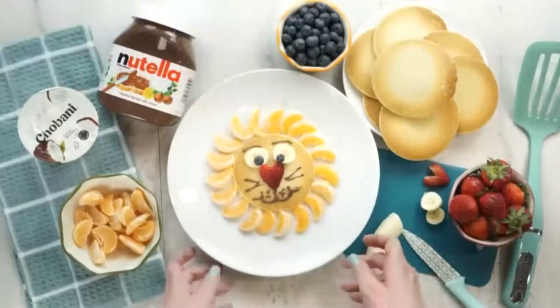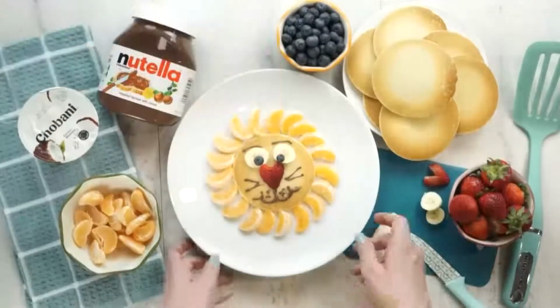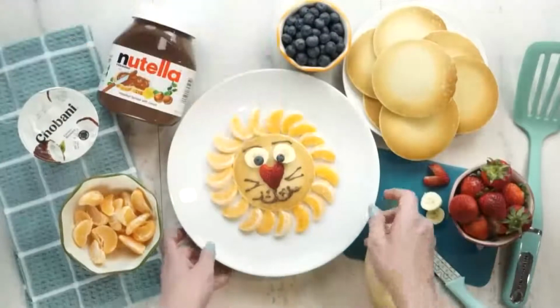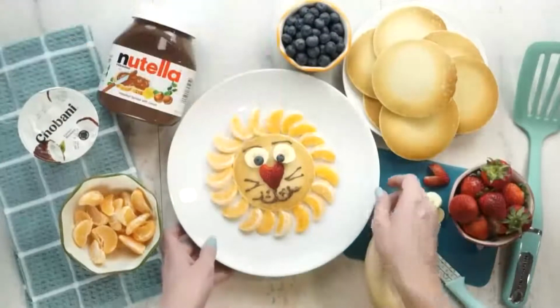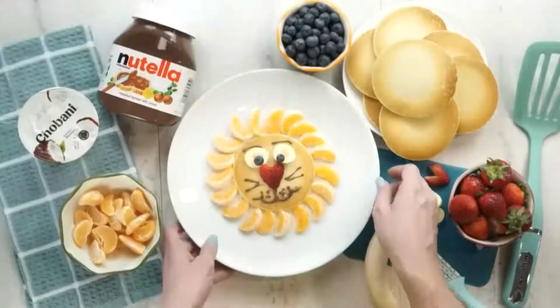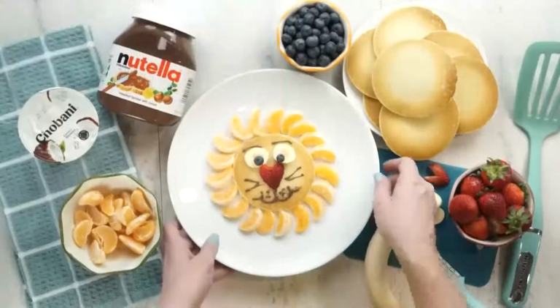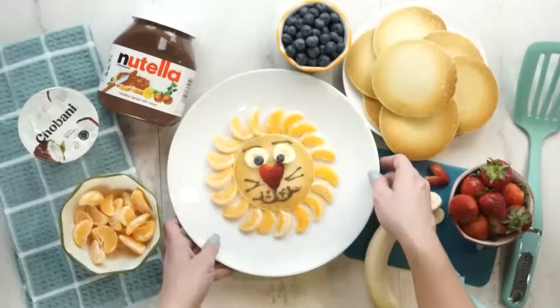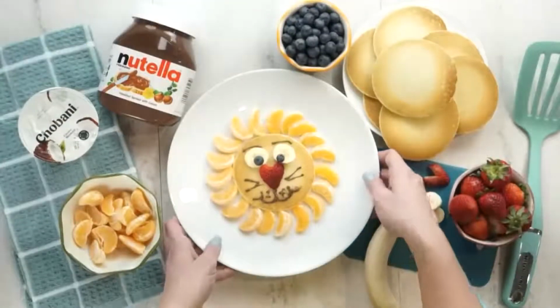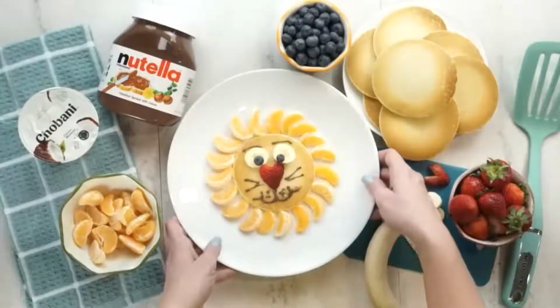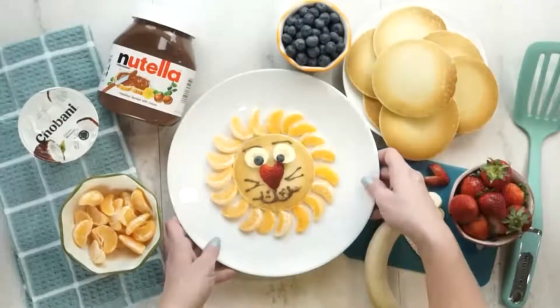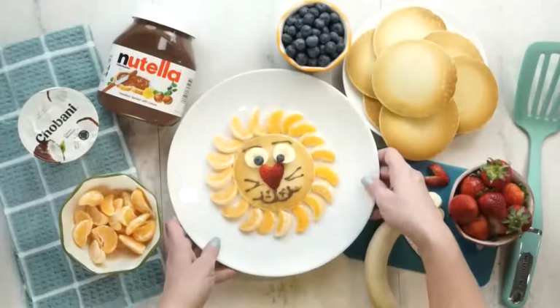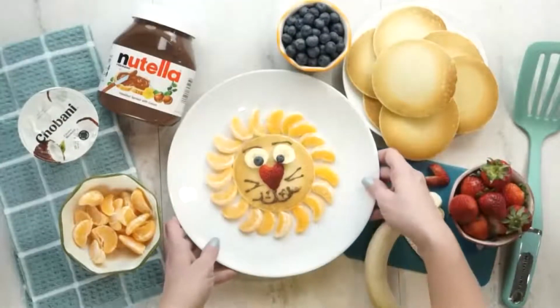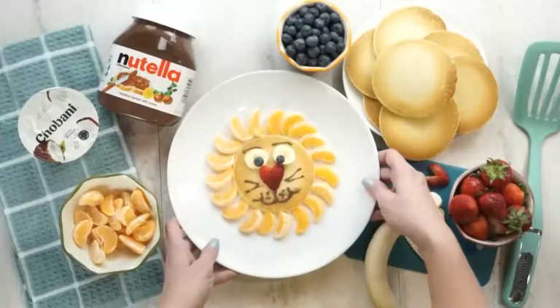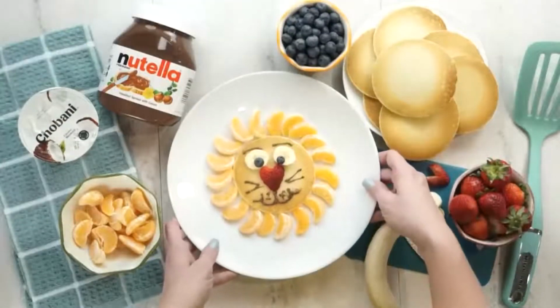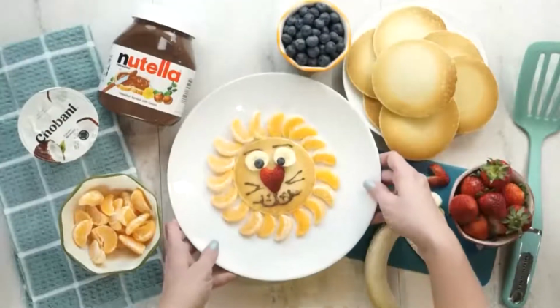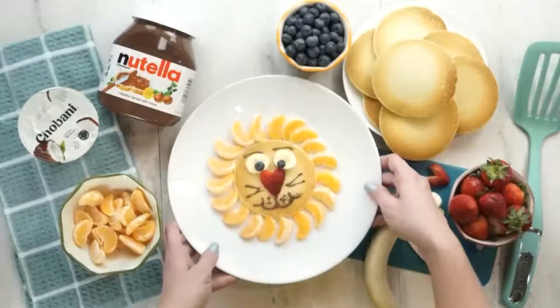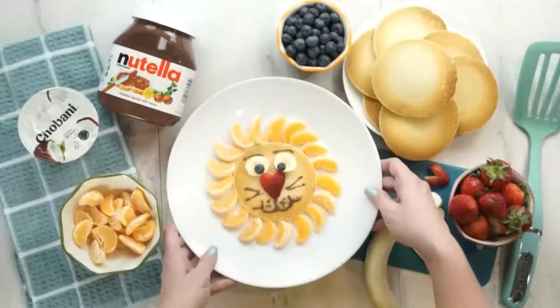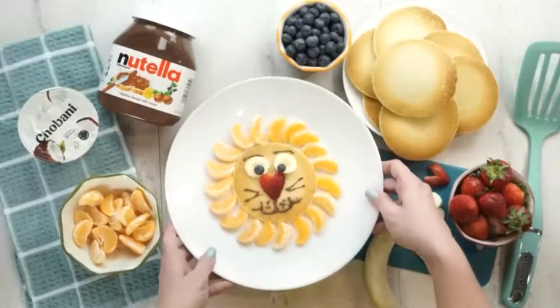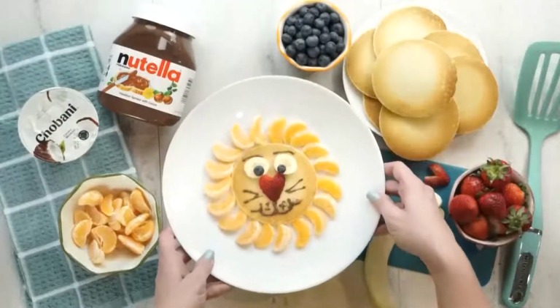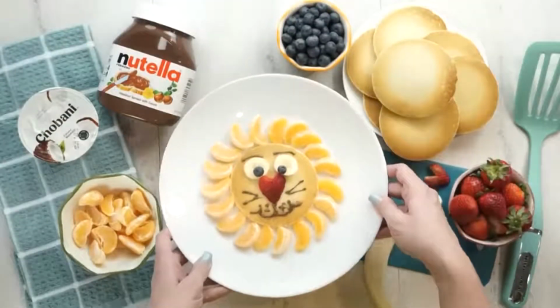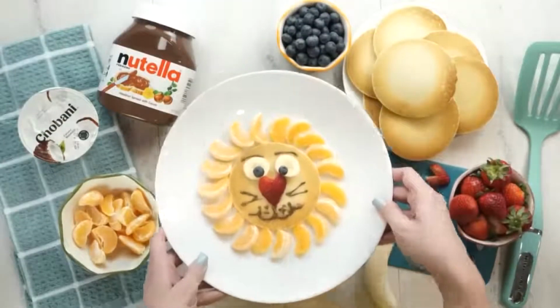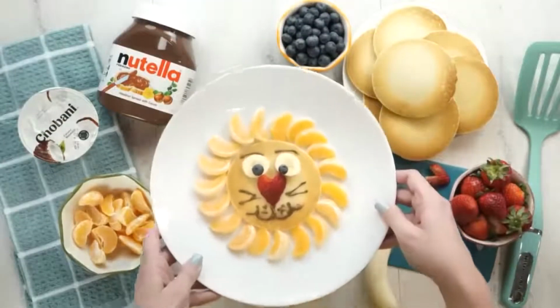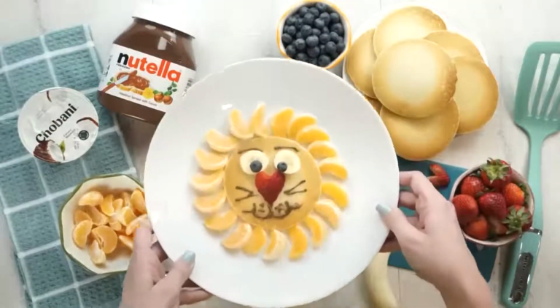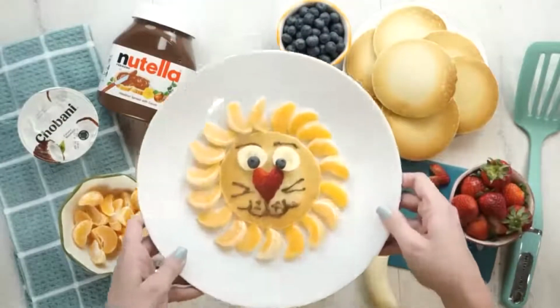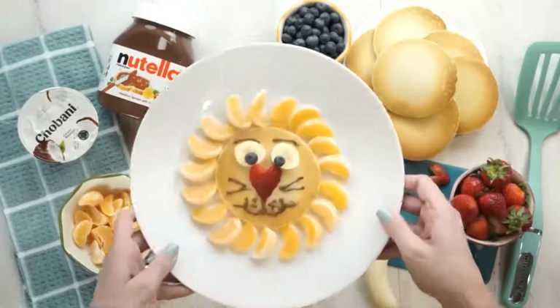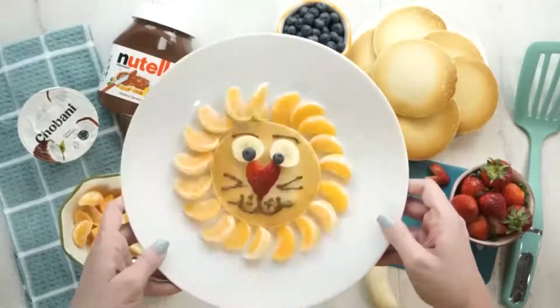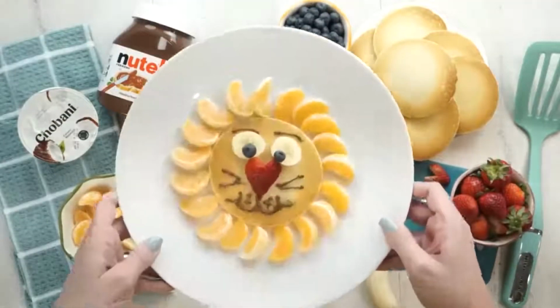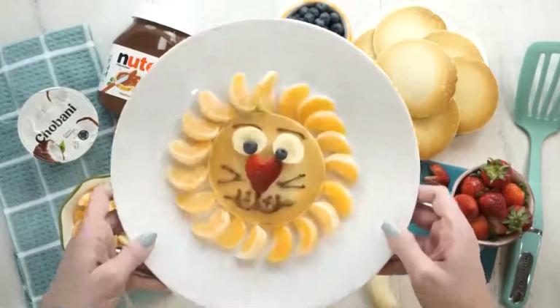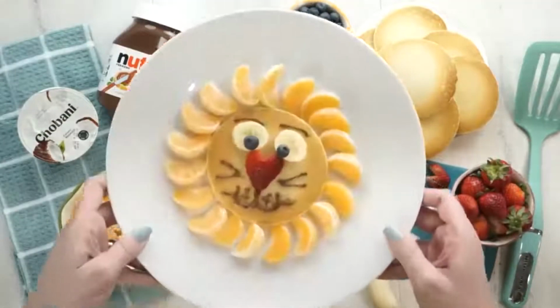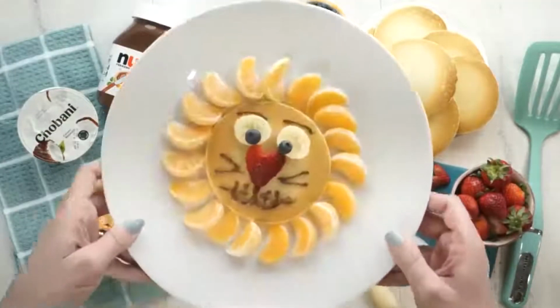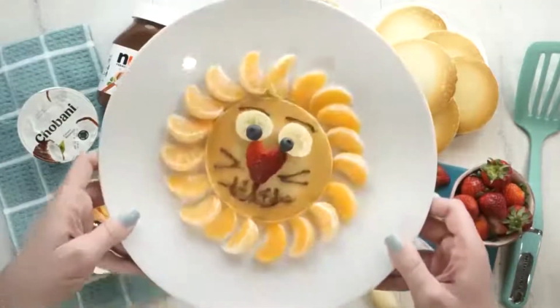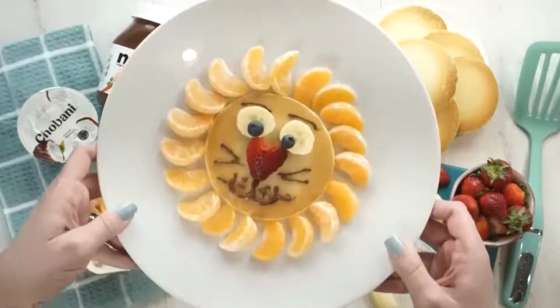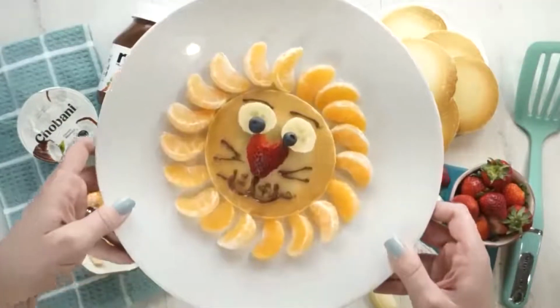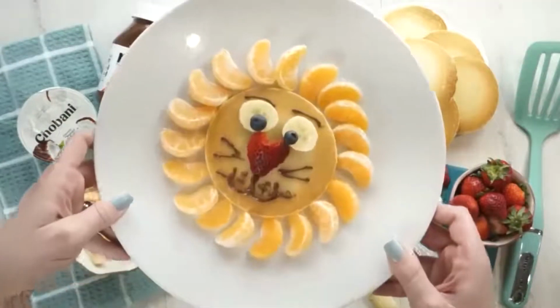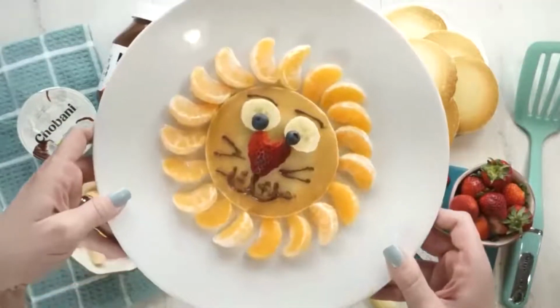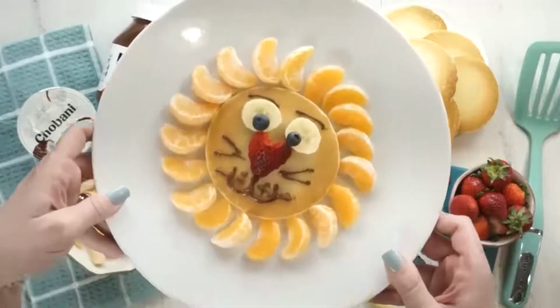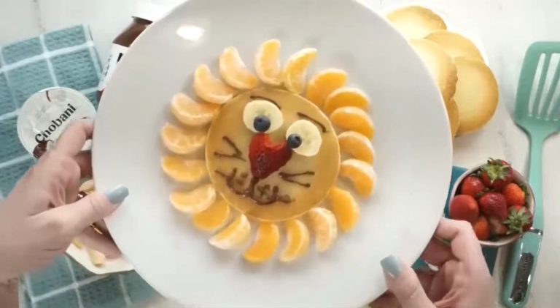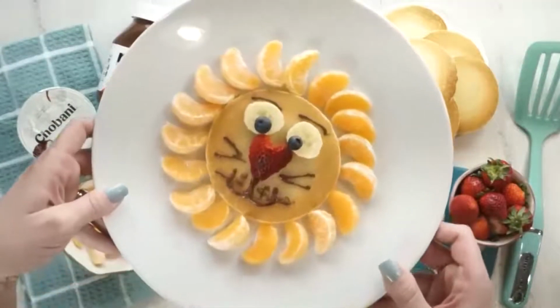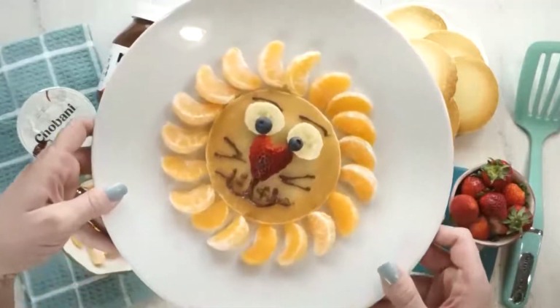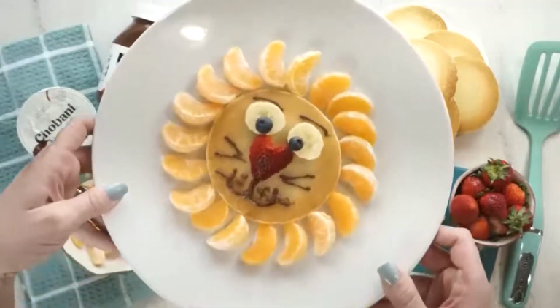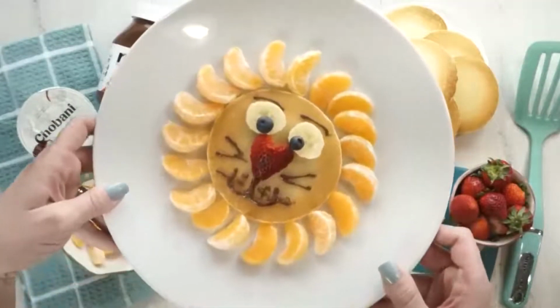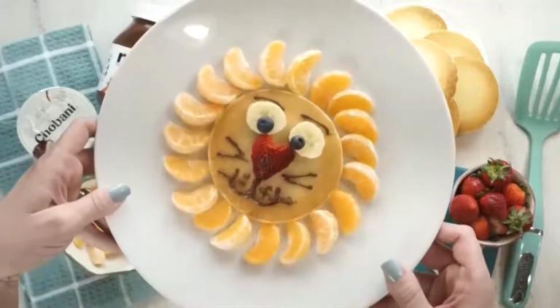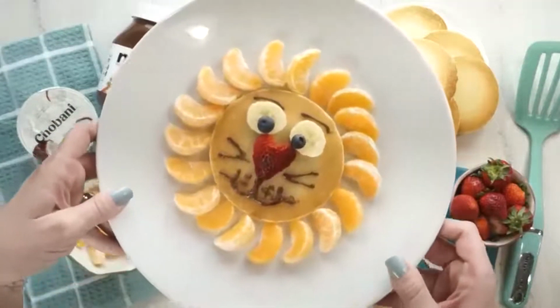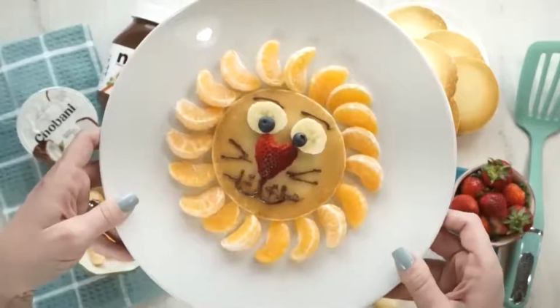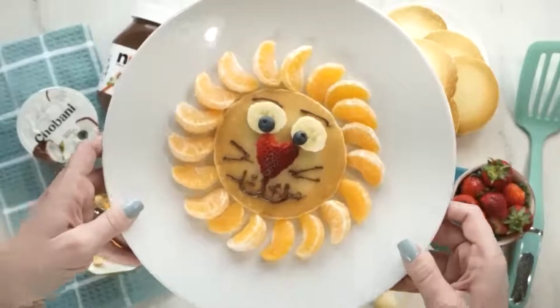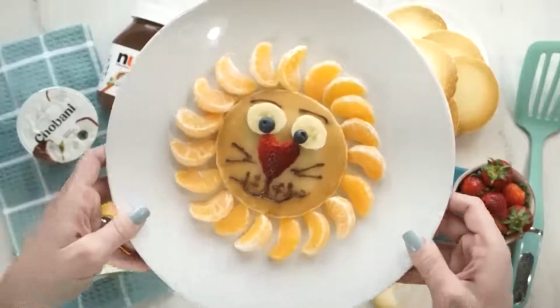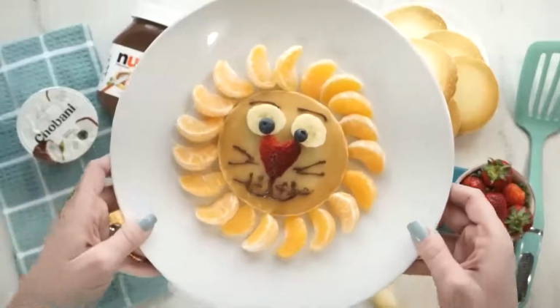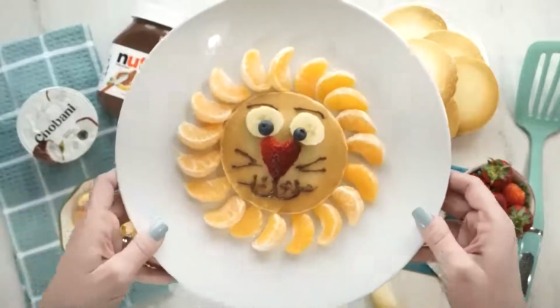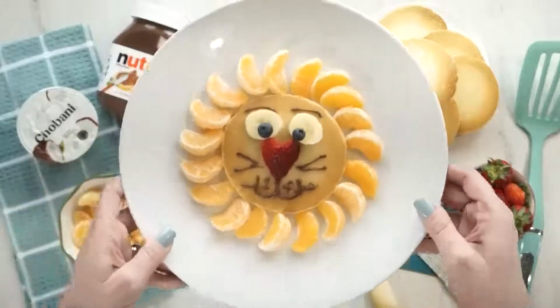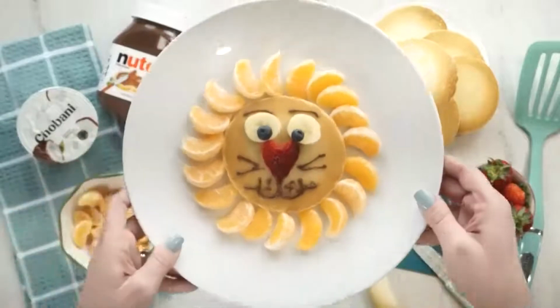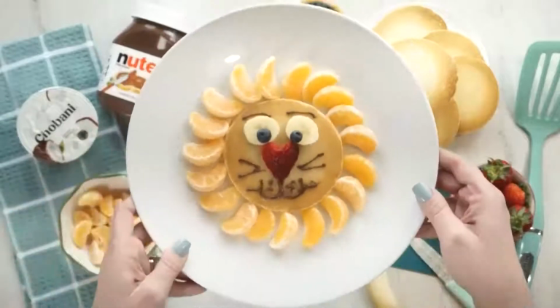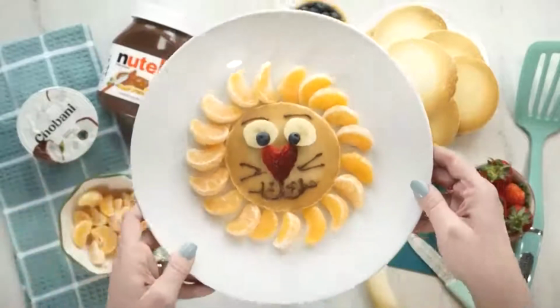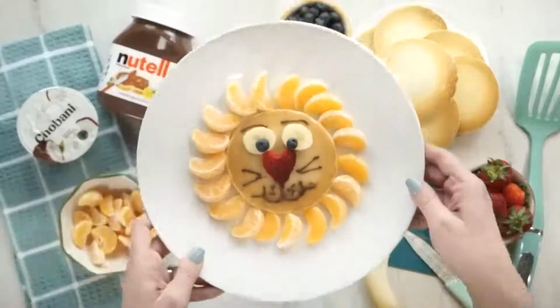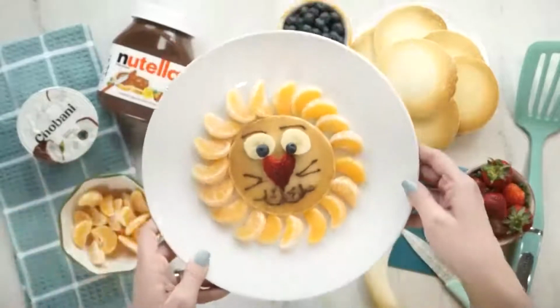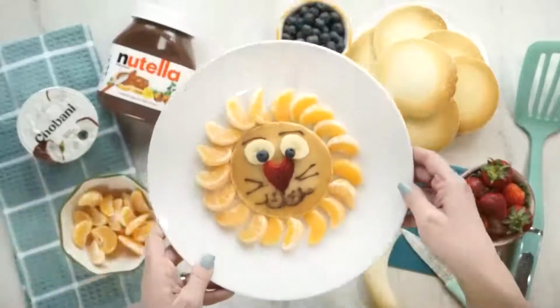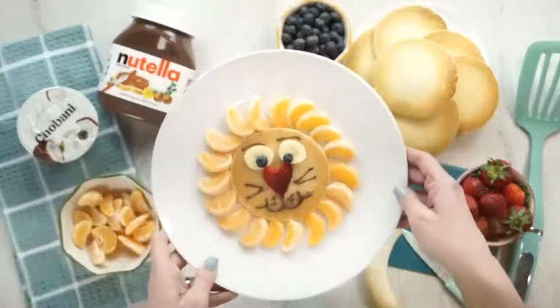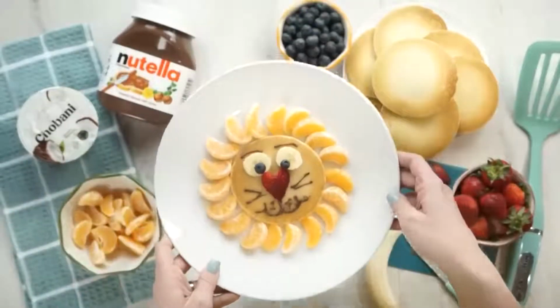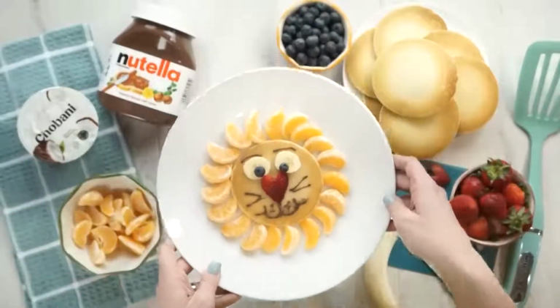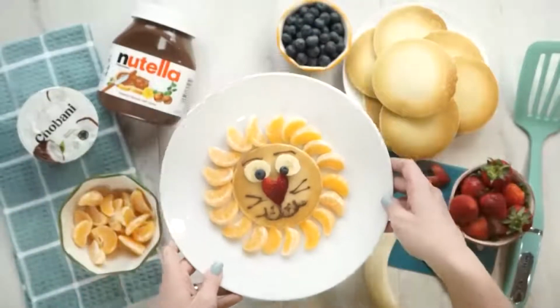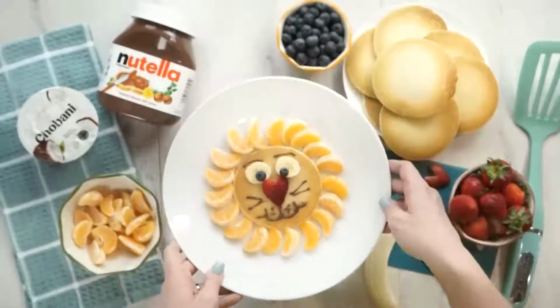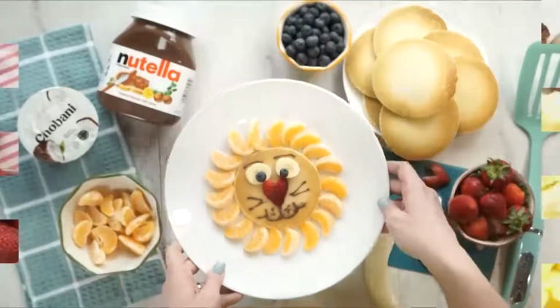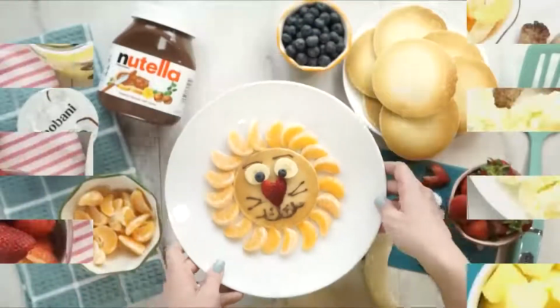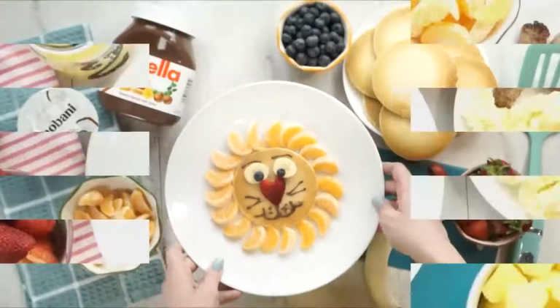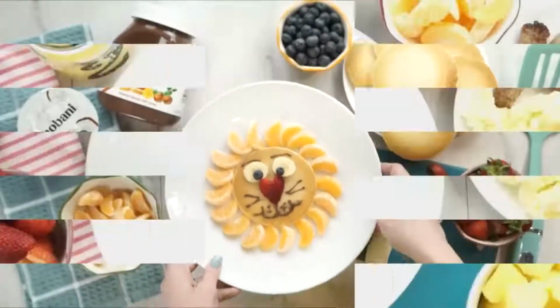I am in love with the way that this turned out. My kids definitely gobbled this up — it was a big hit in our house.